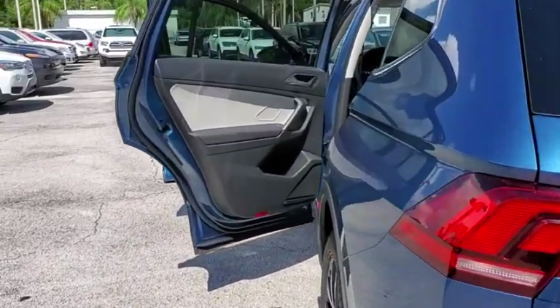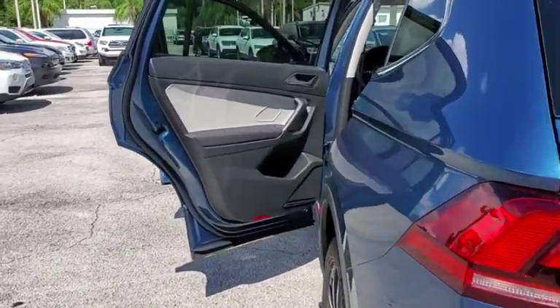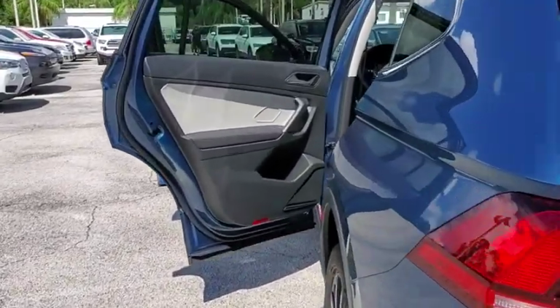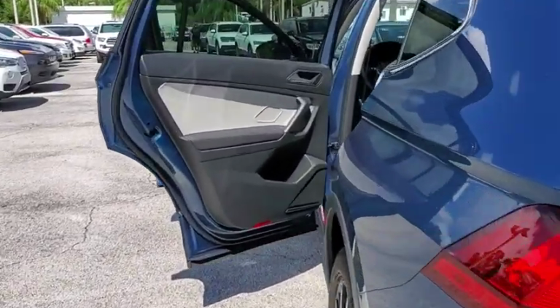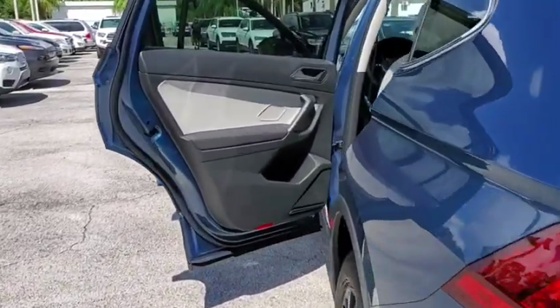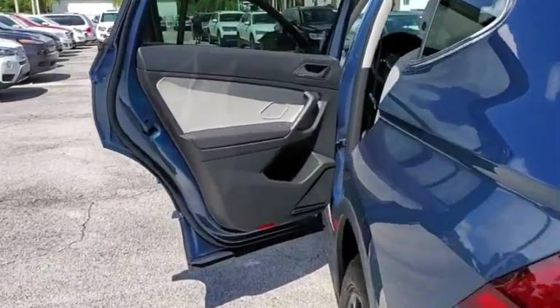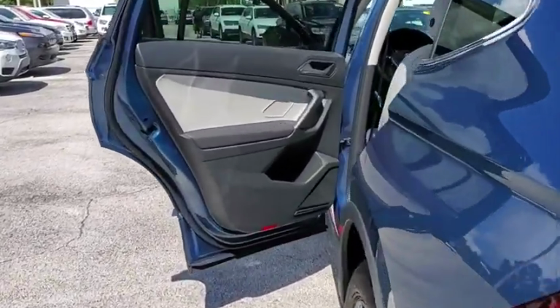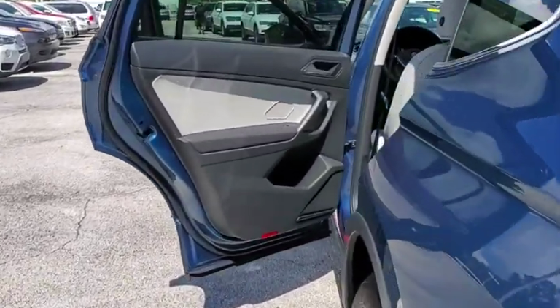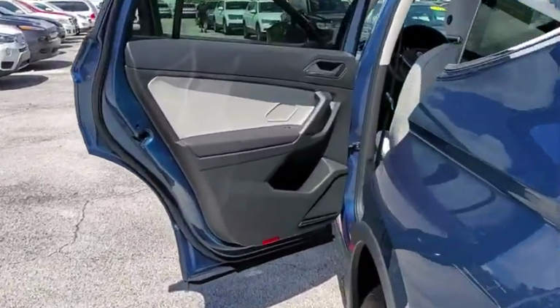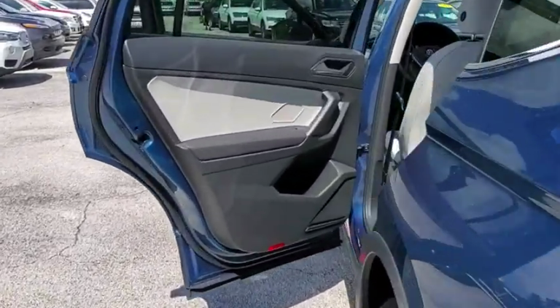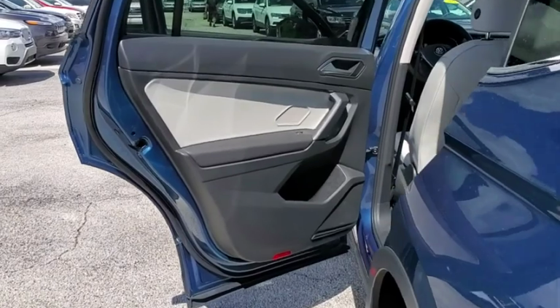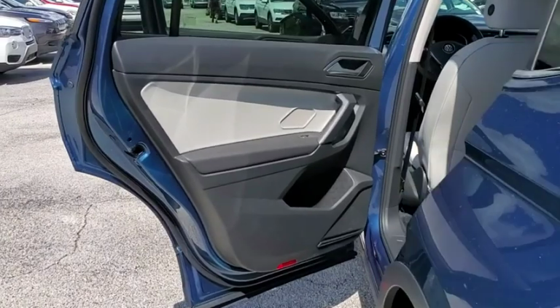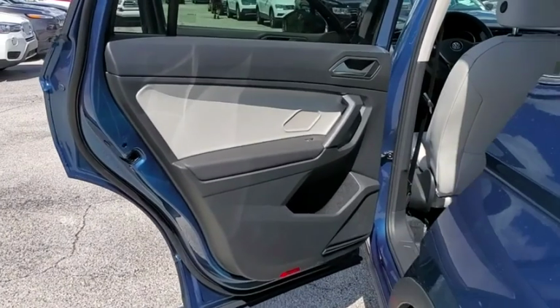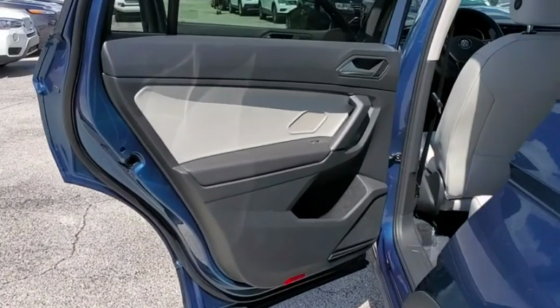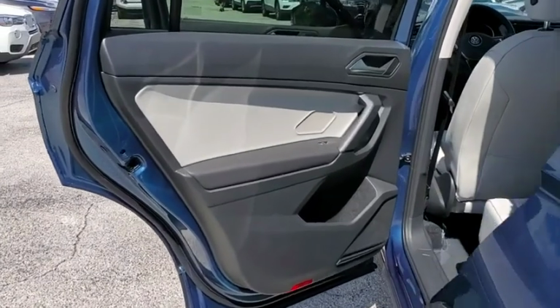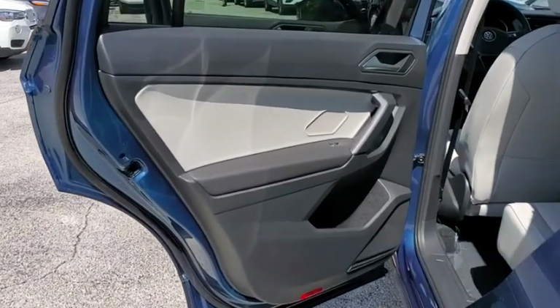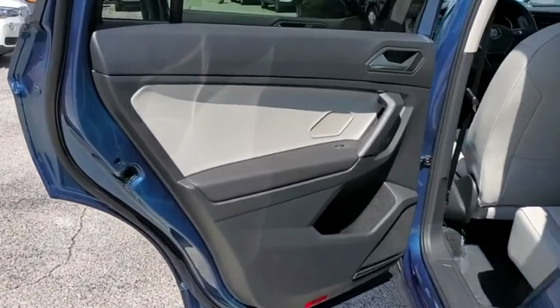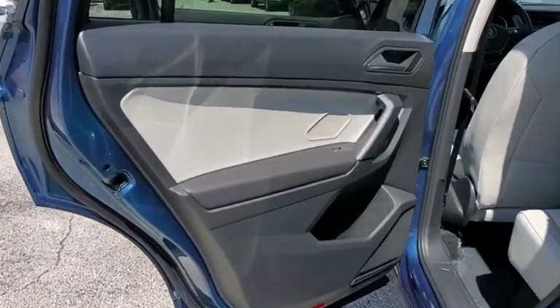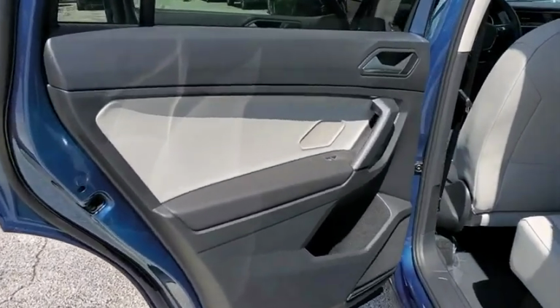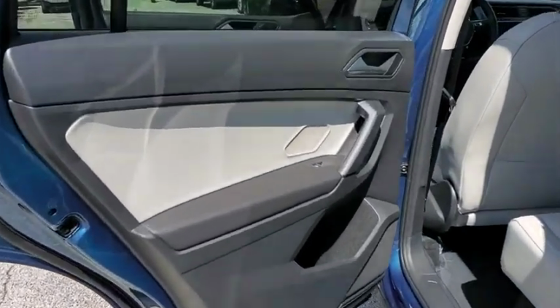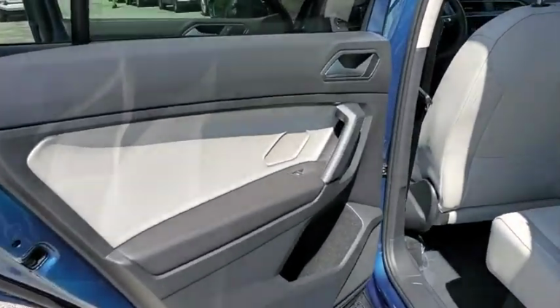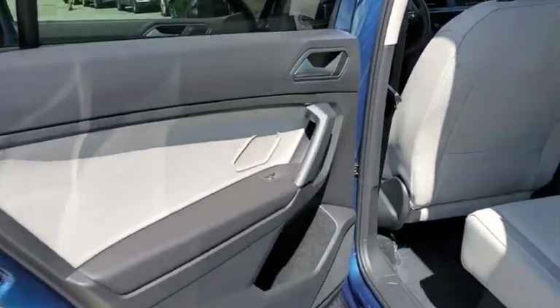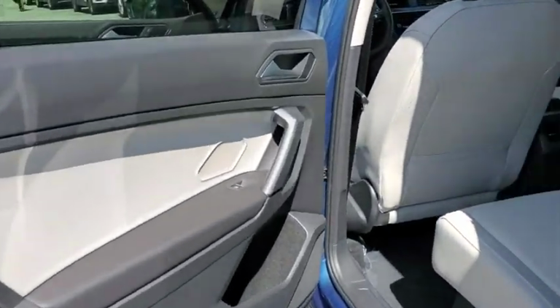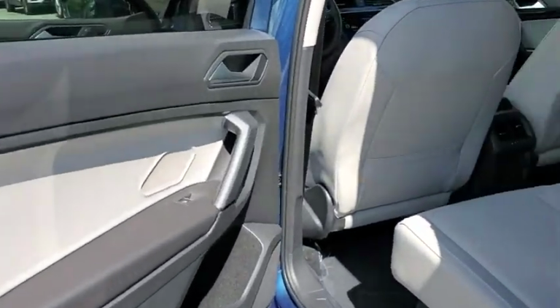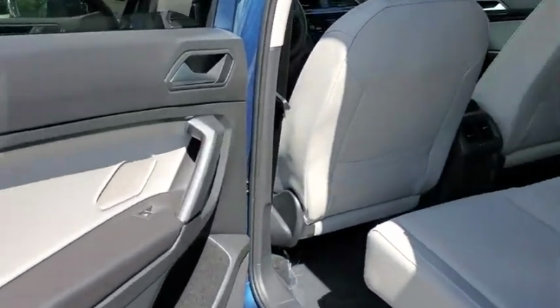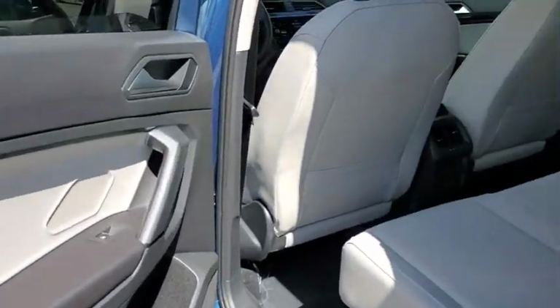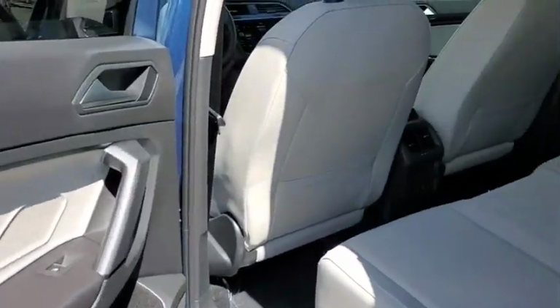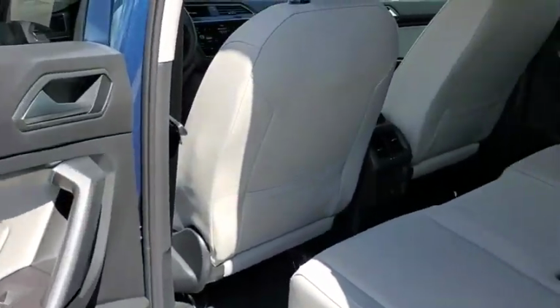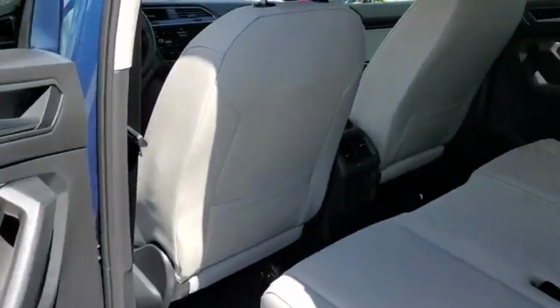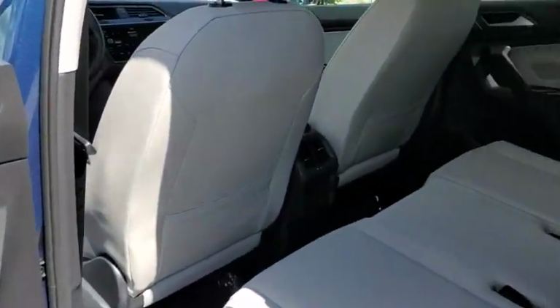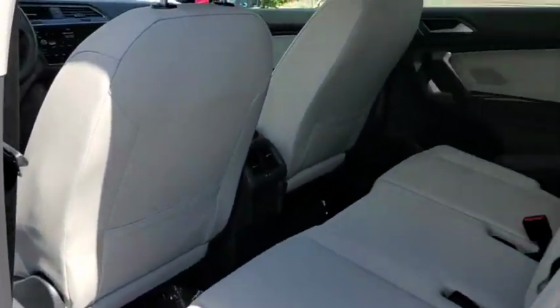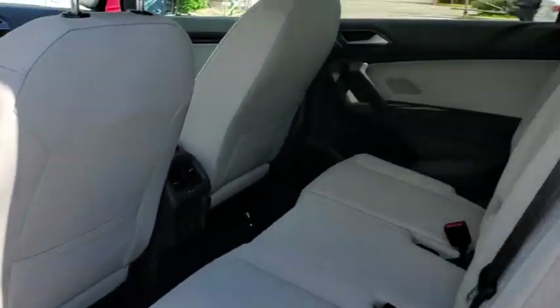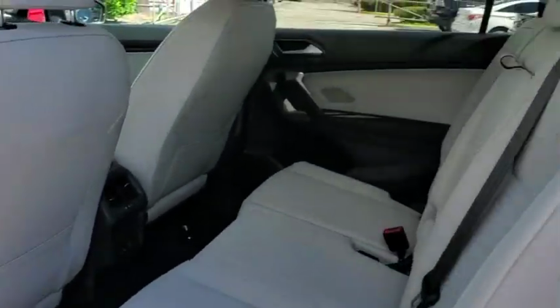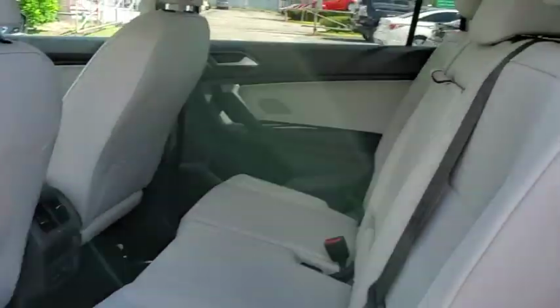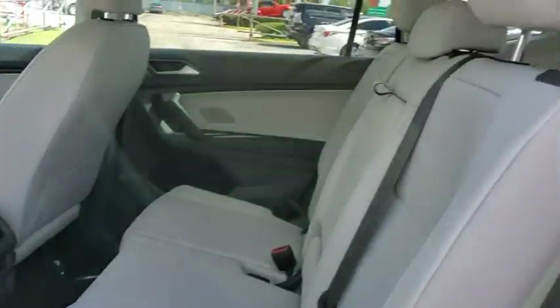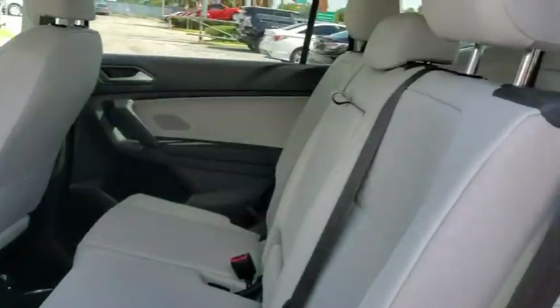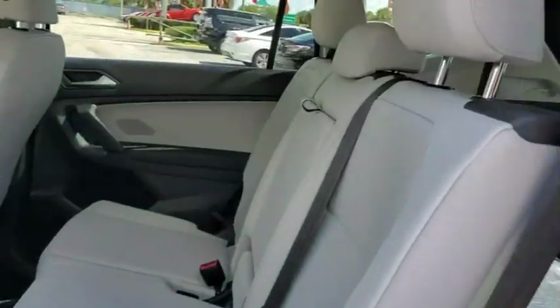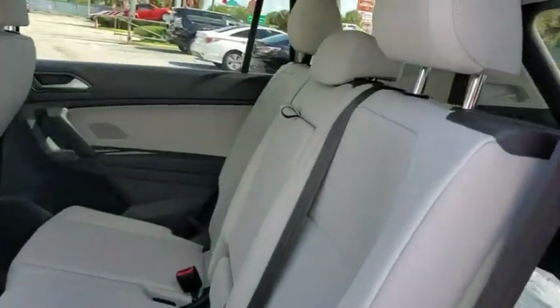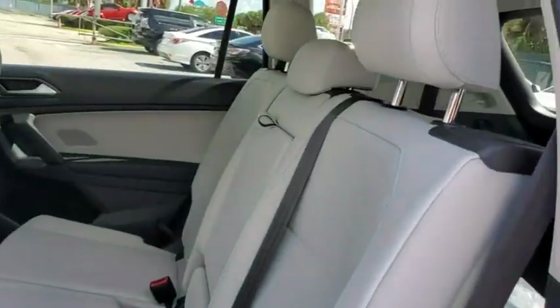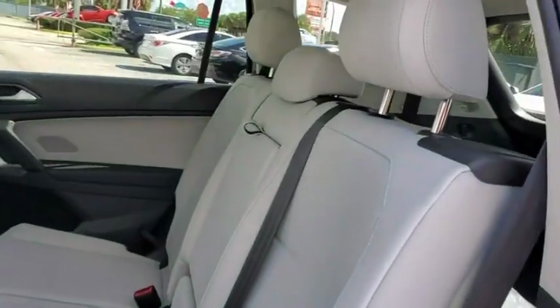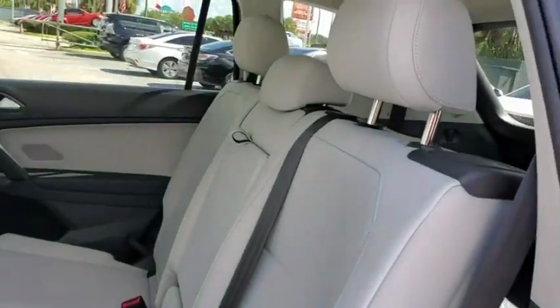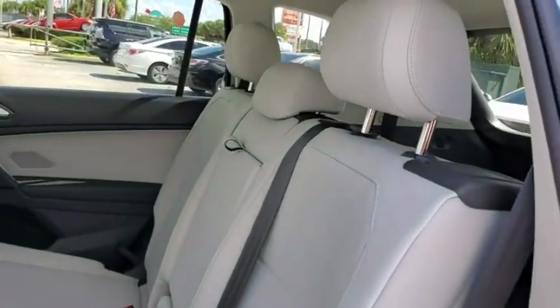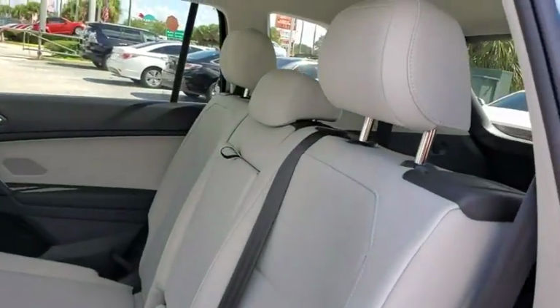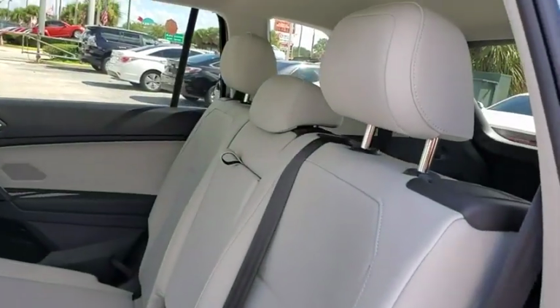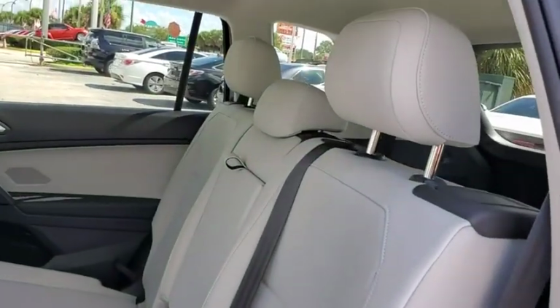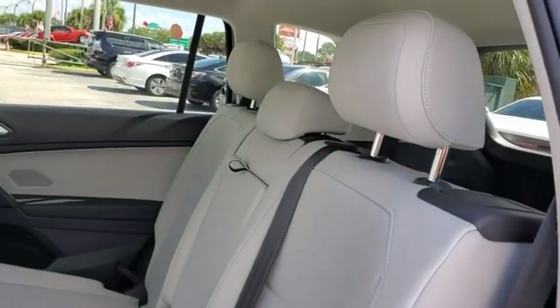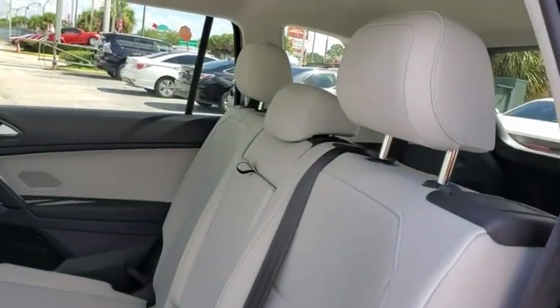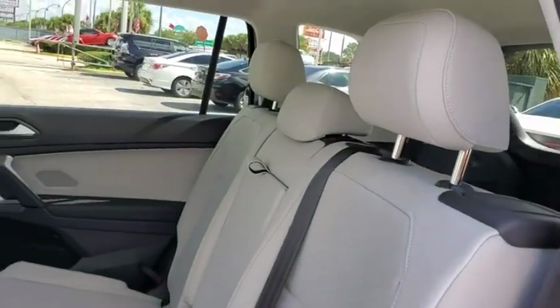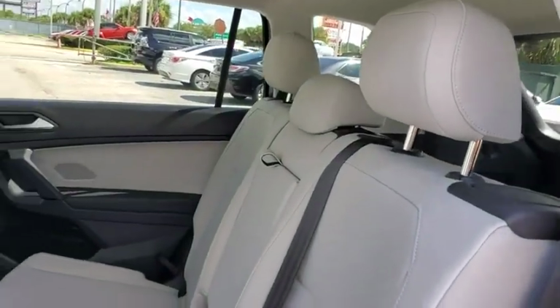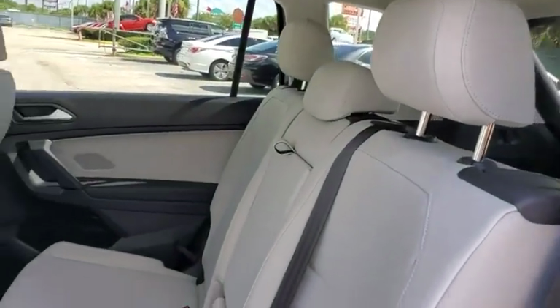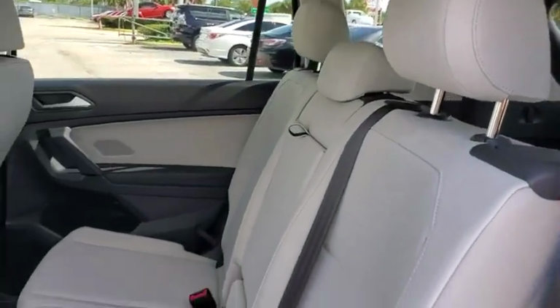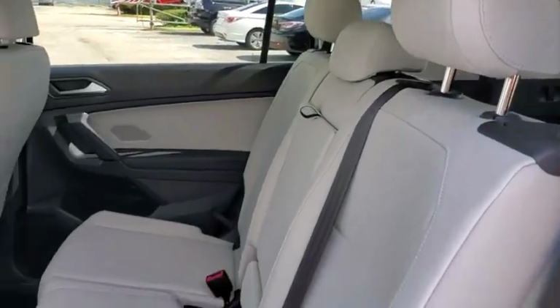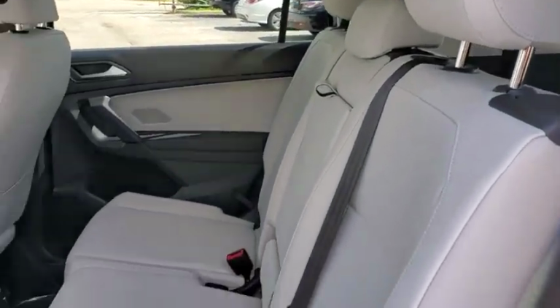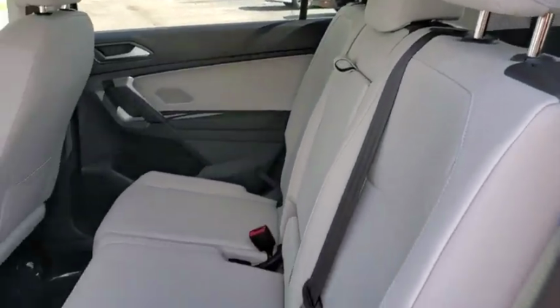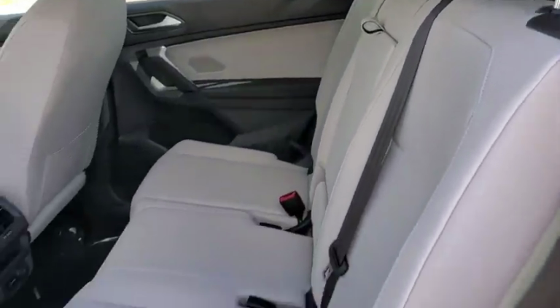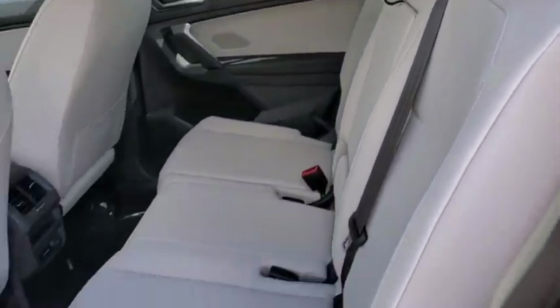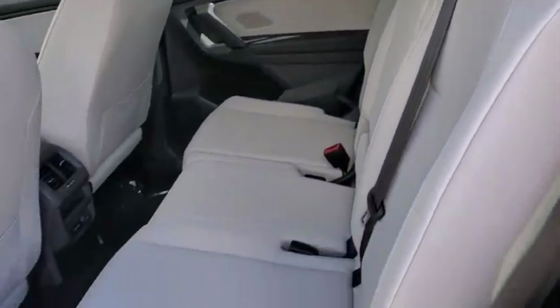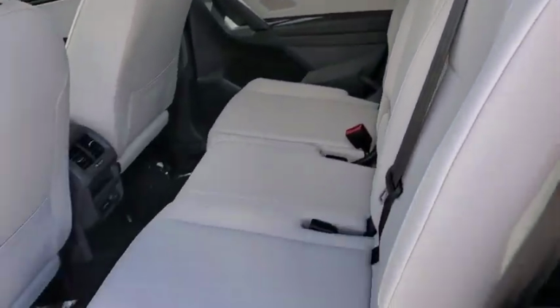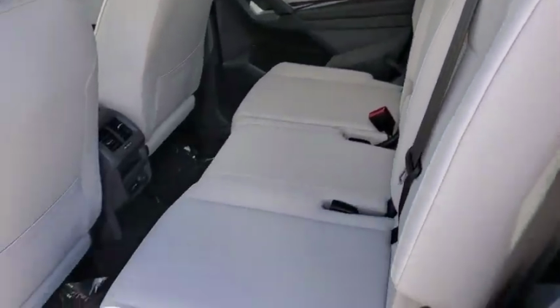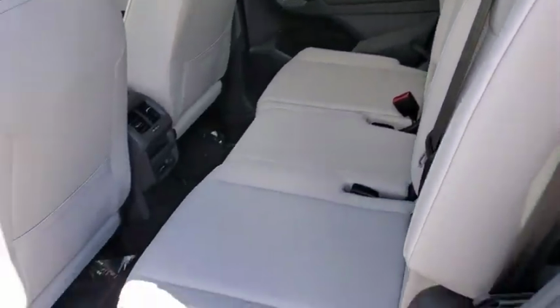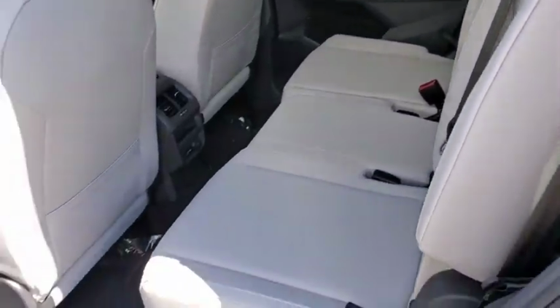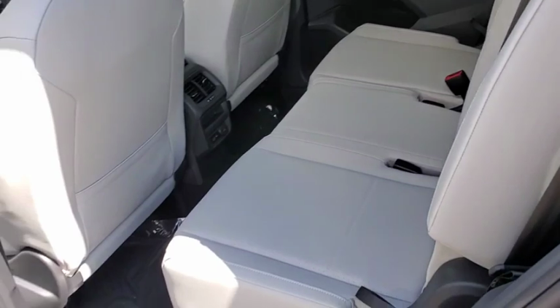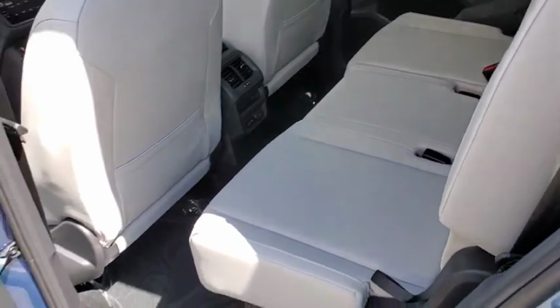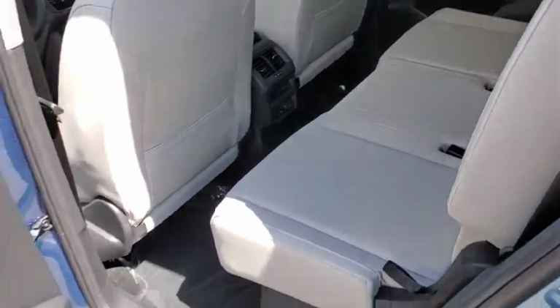Brake assist. Tachometer. Panic alarm. Remote keyless entry. Overhead console. Front reading lamps.